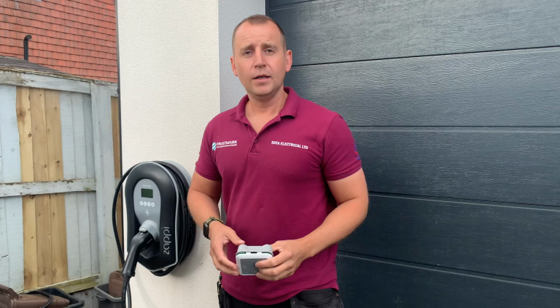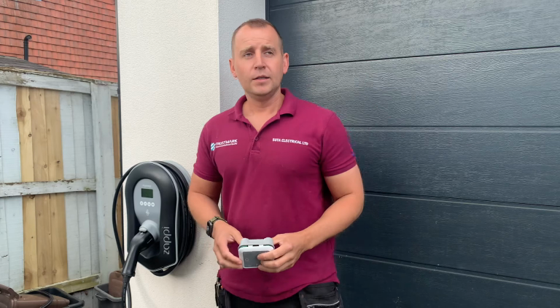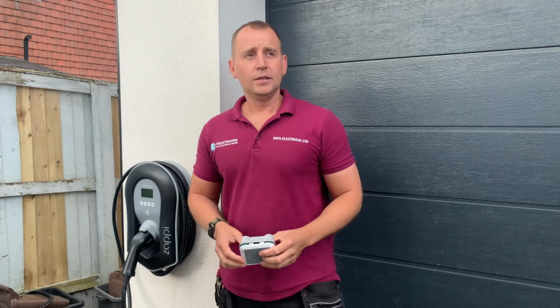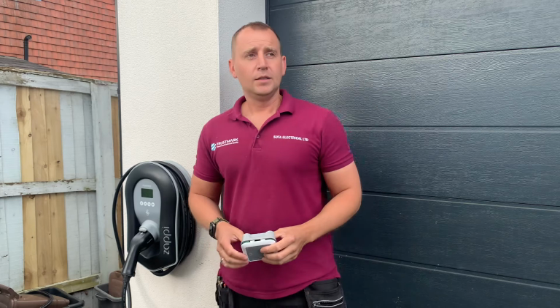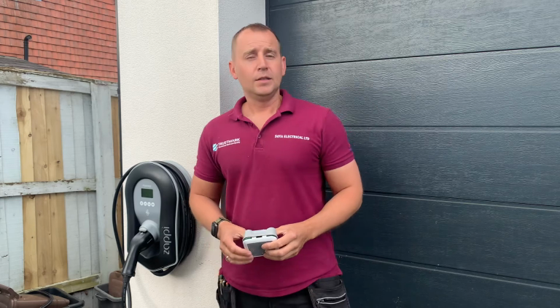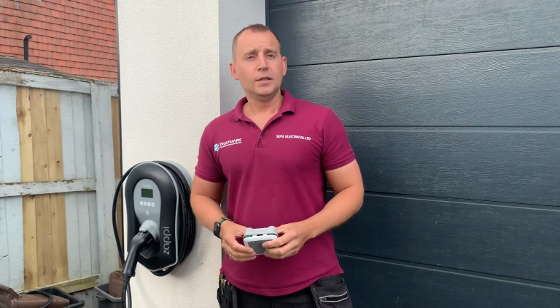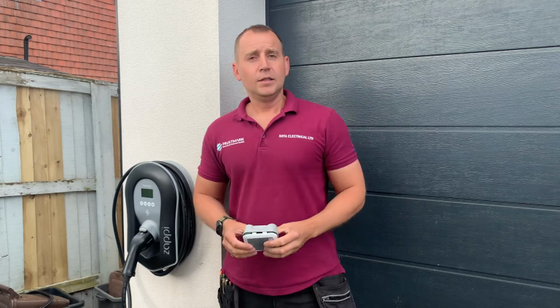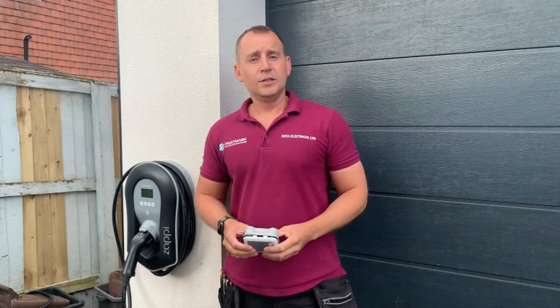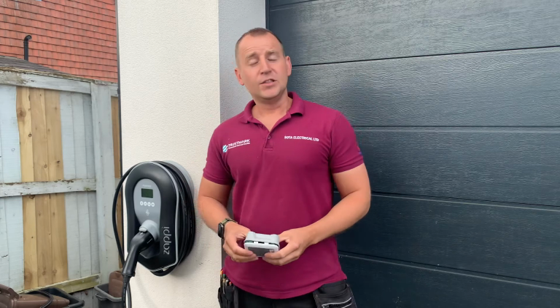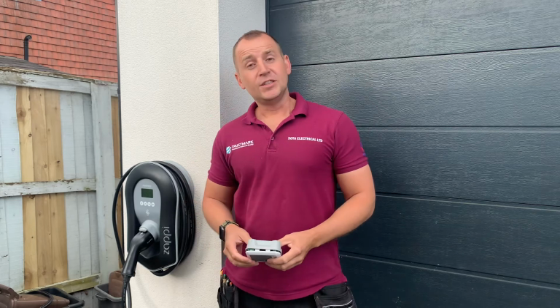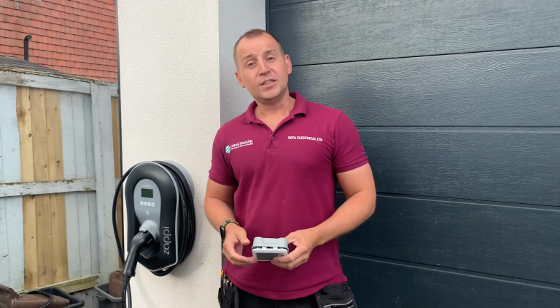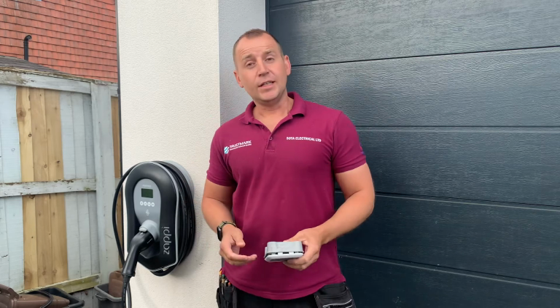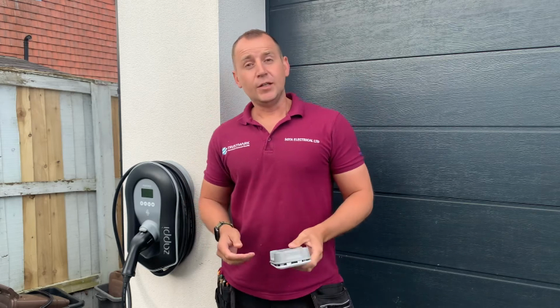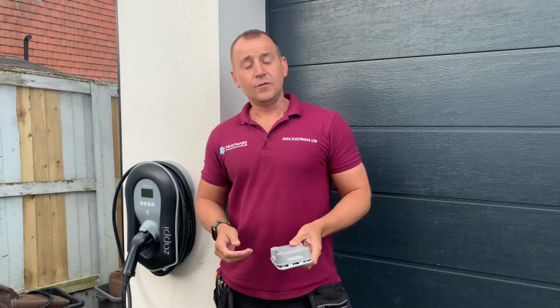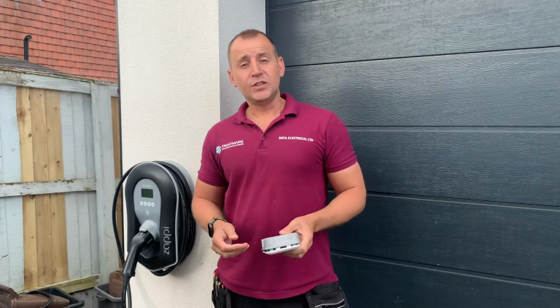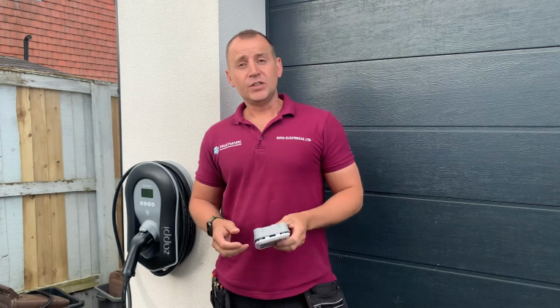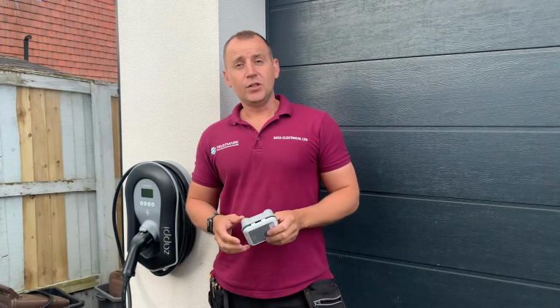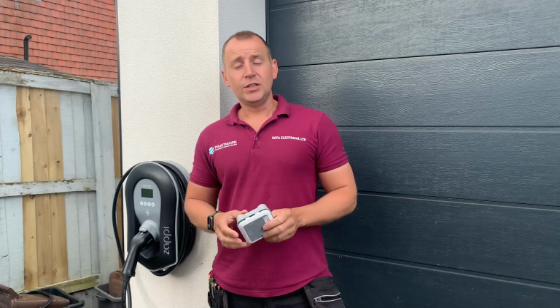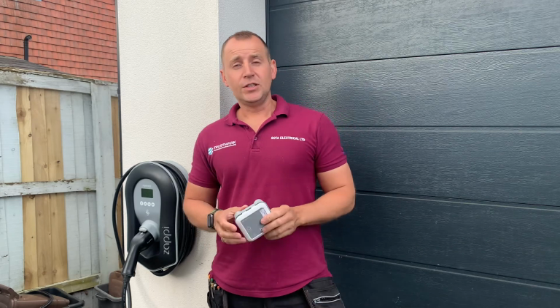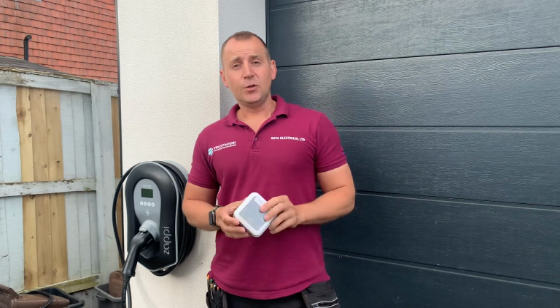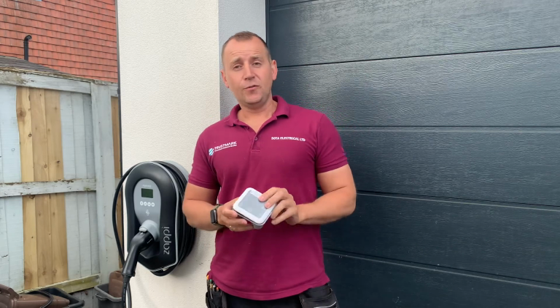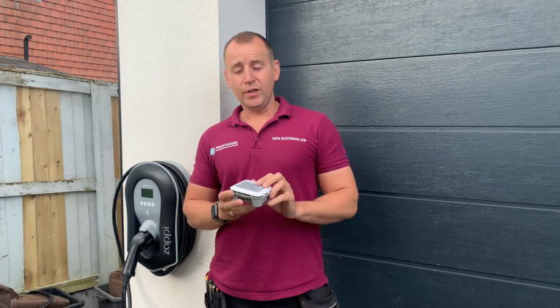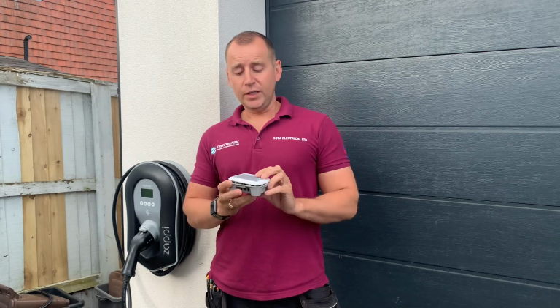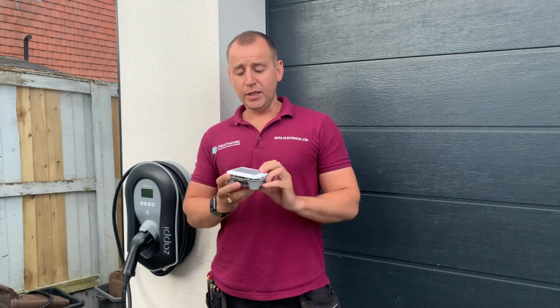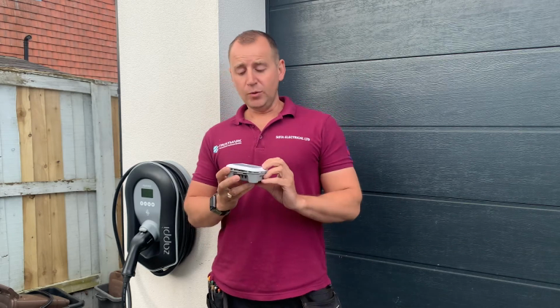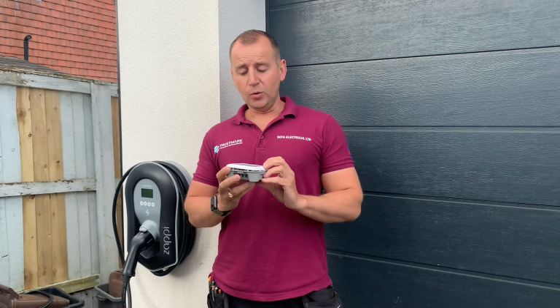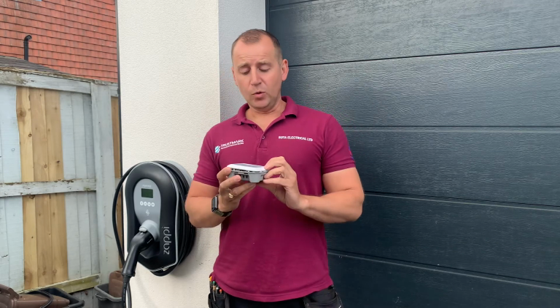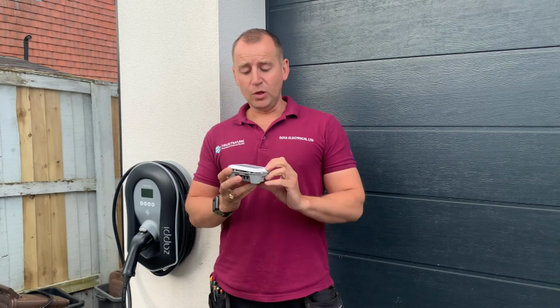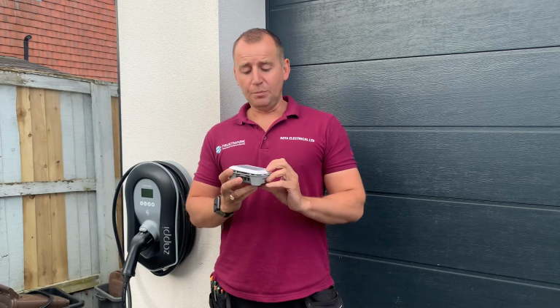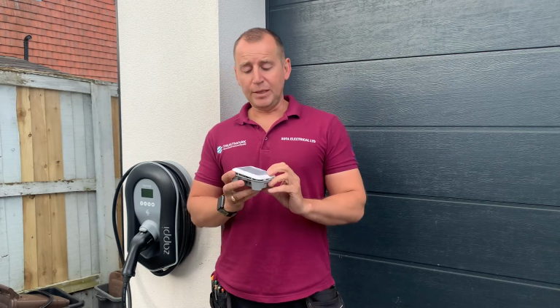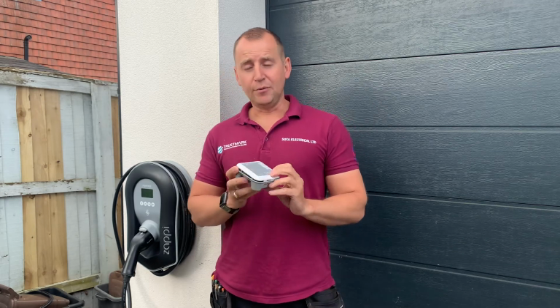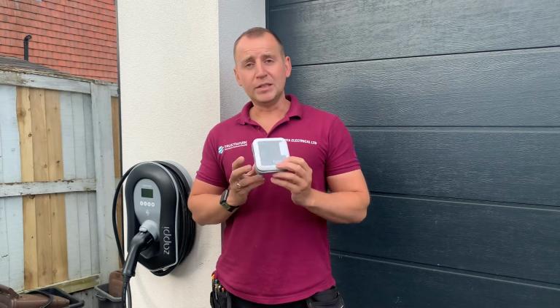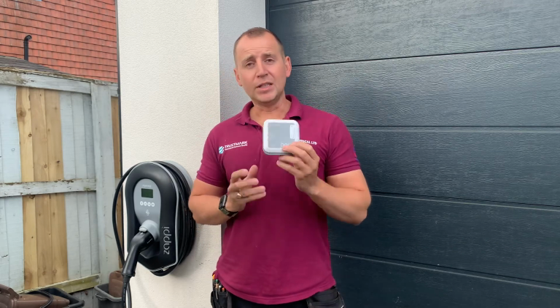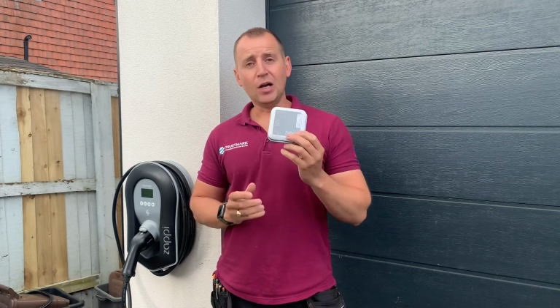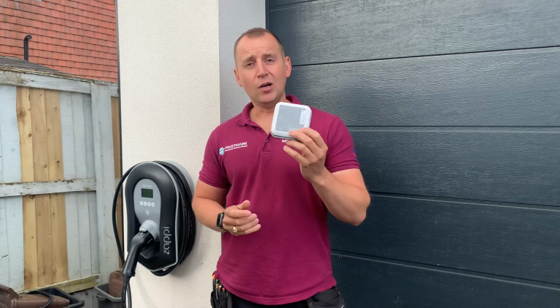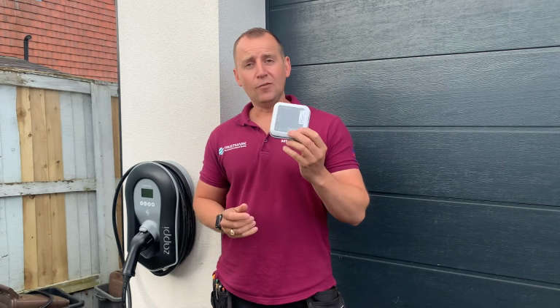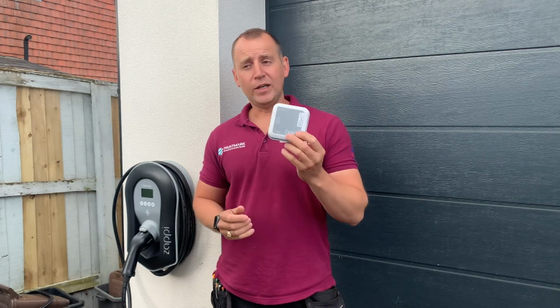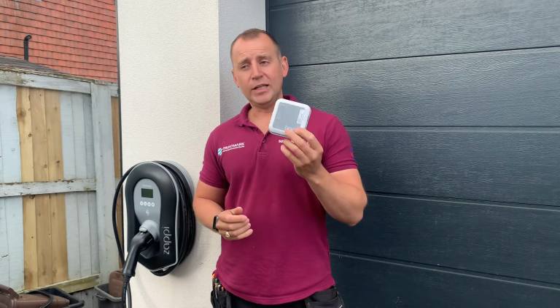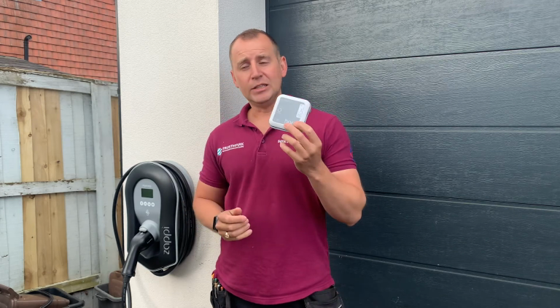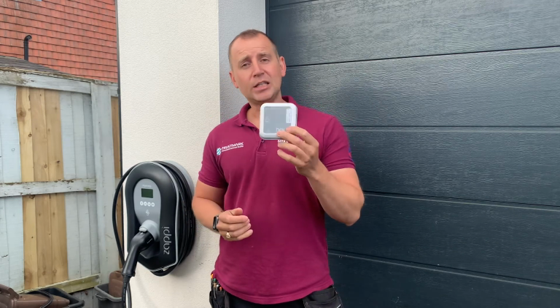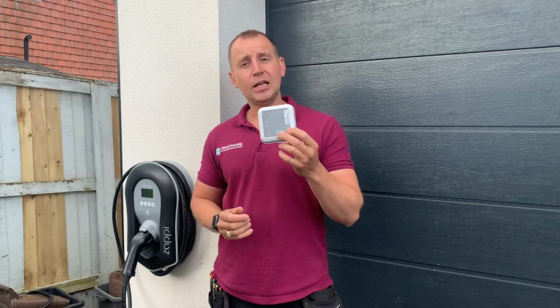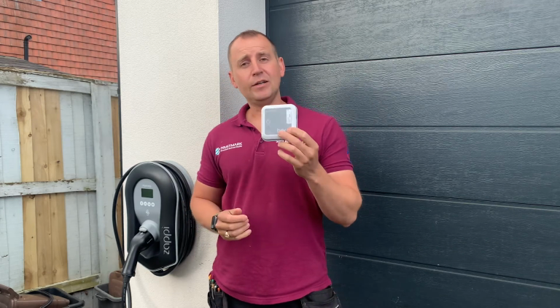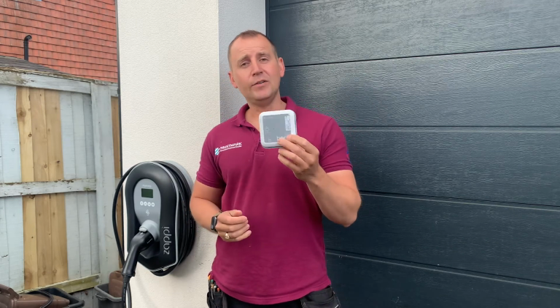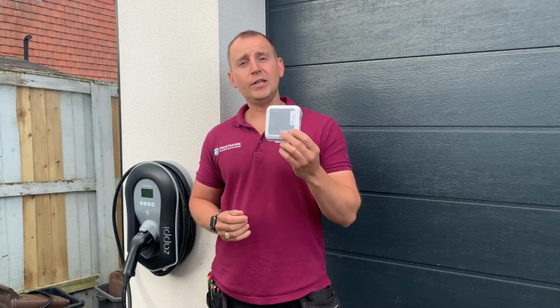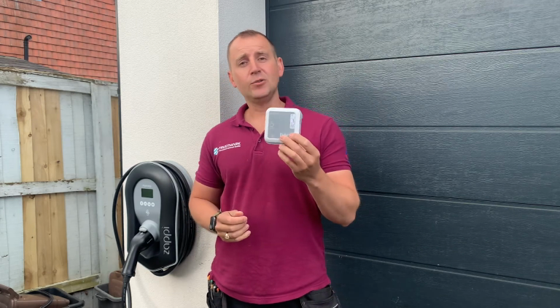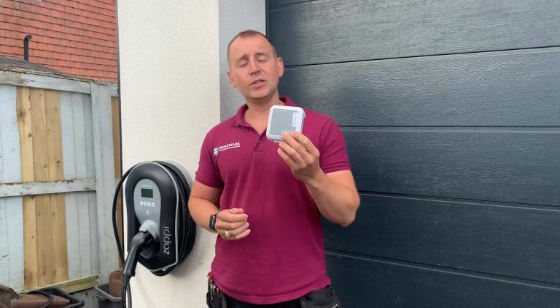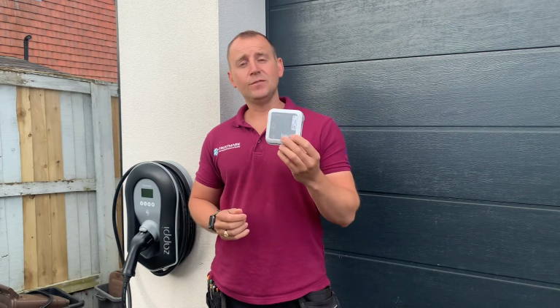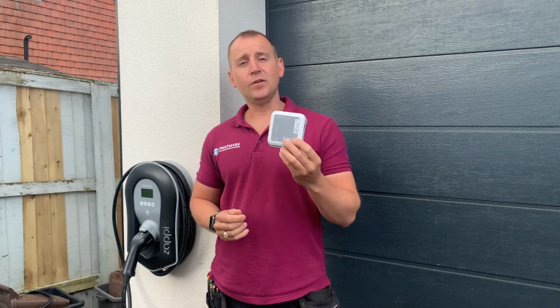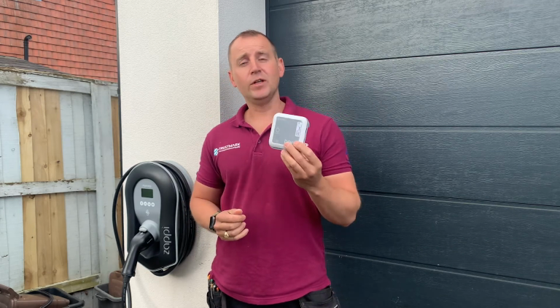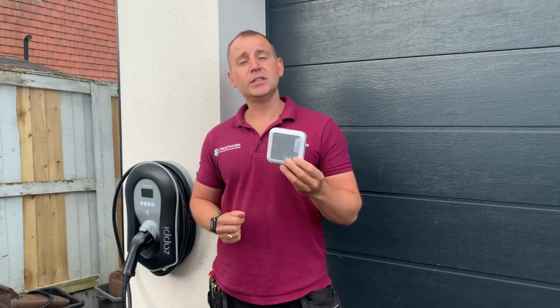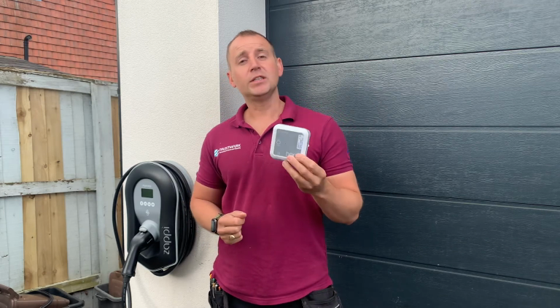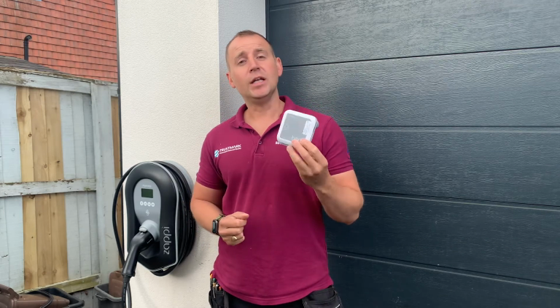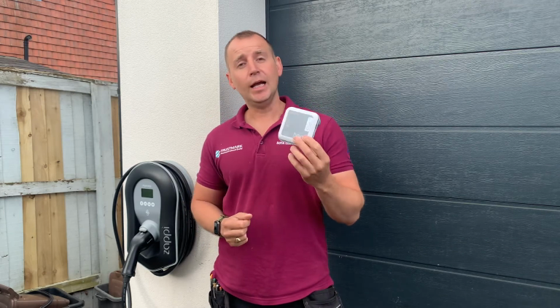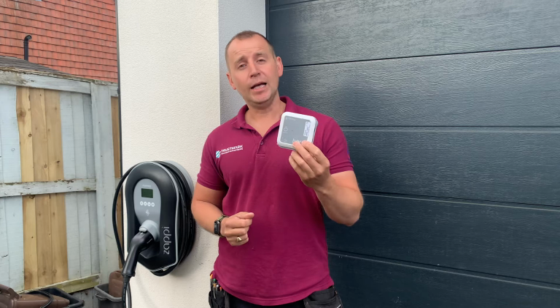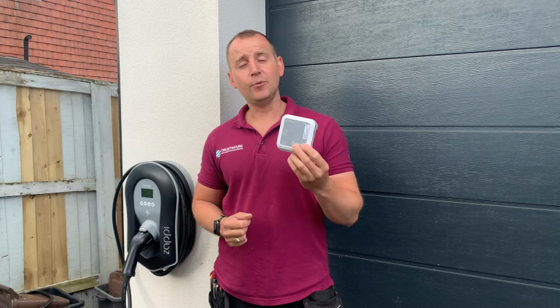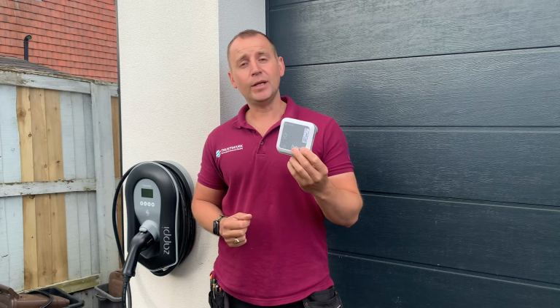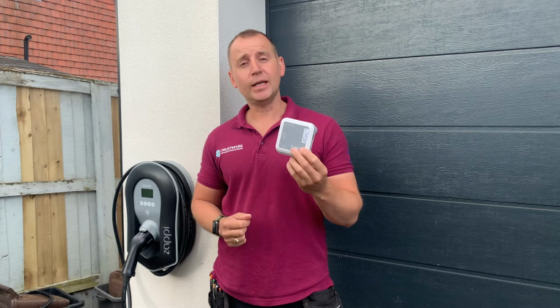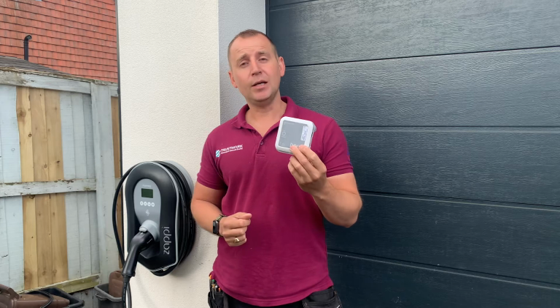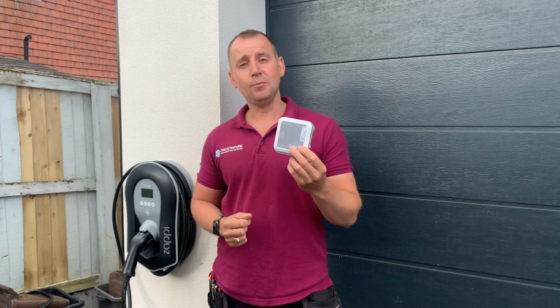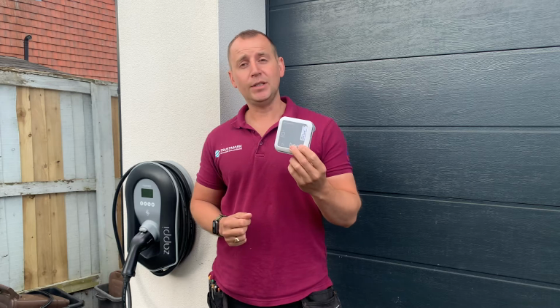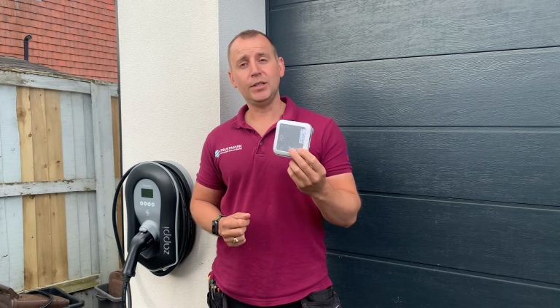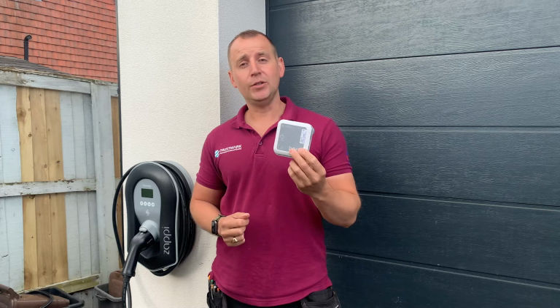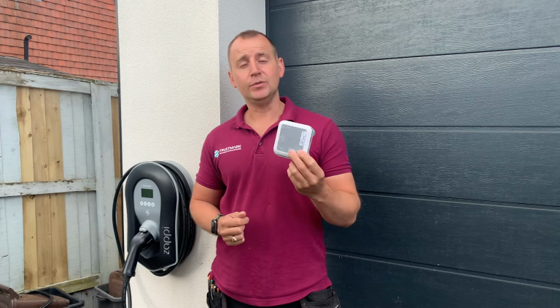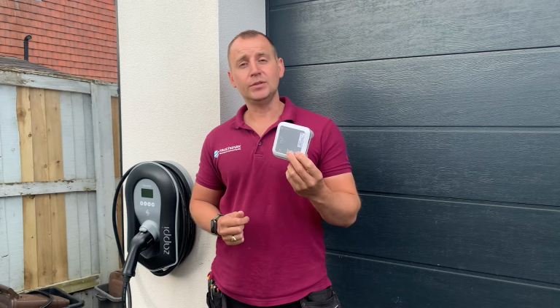Today I've decided to do a video all about this Harvey, this clever little device and how it can be used.